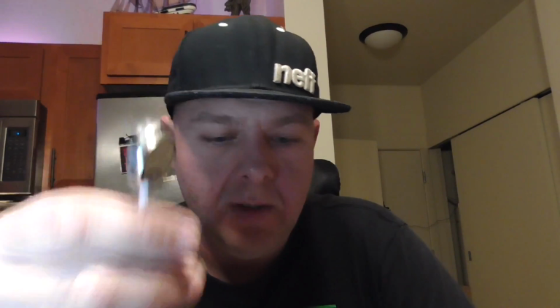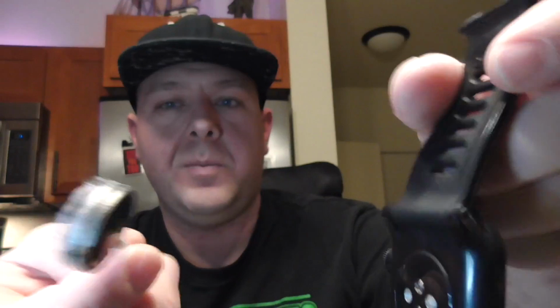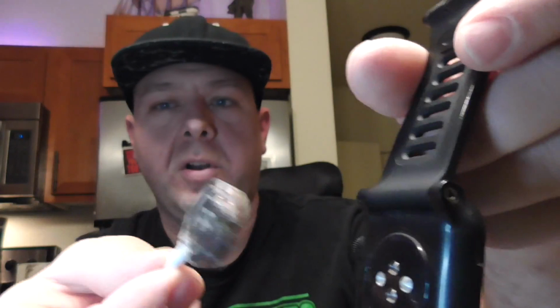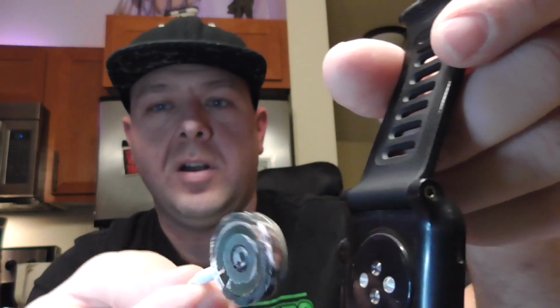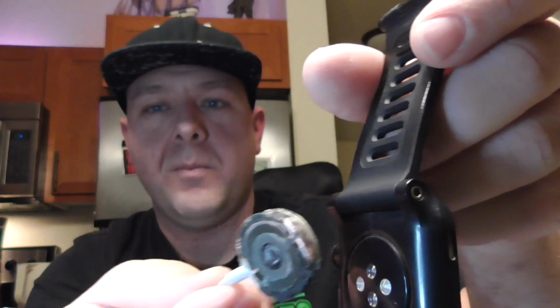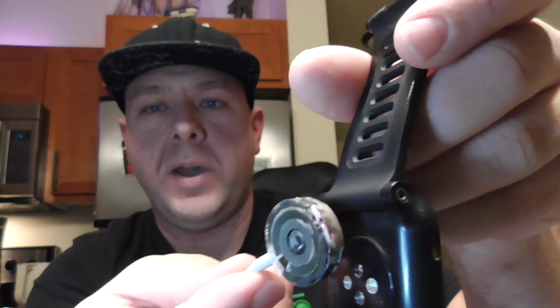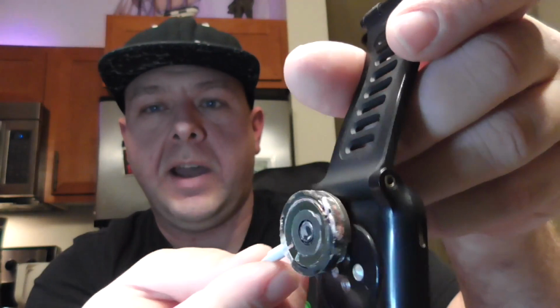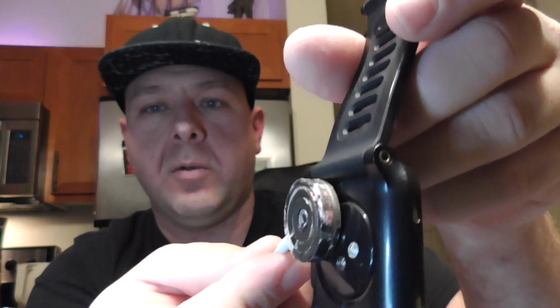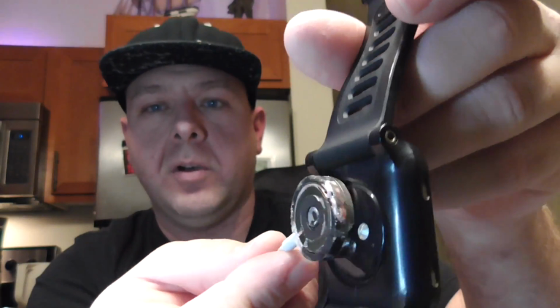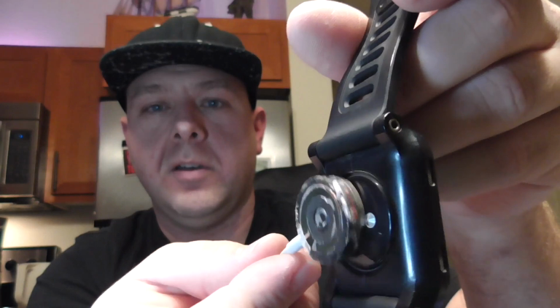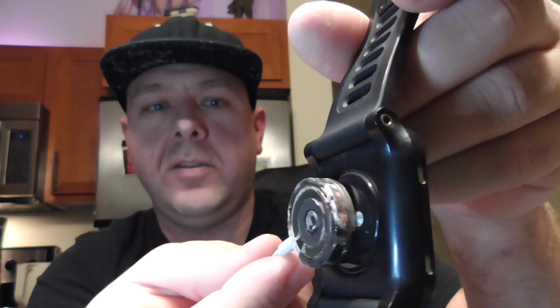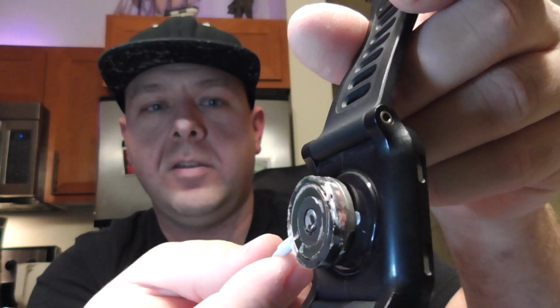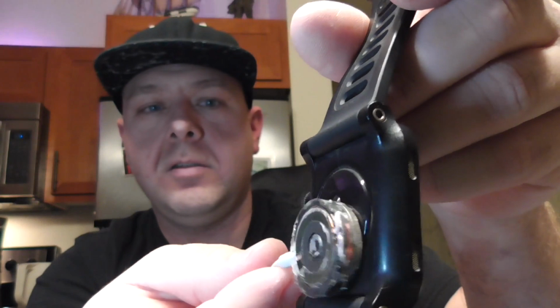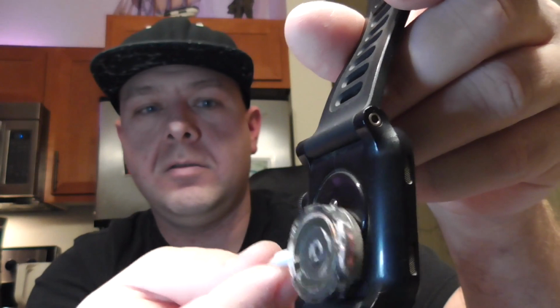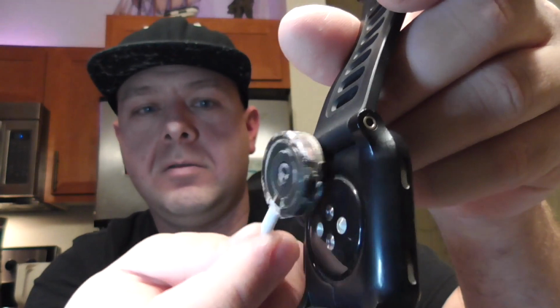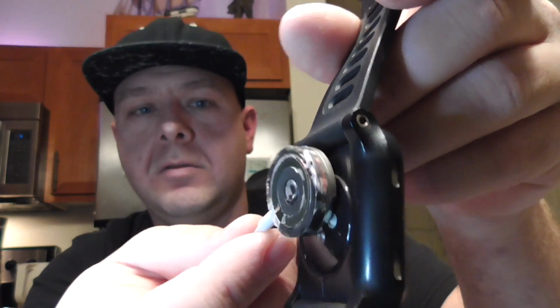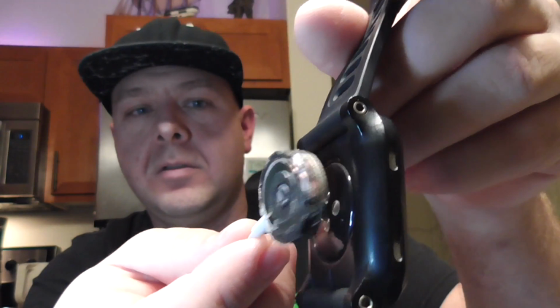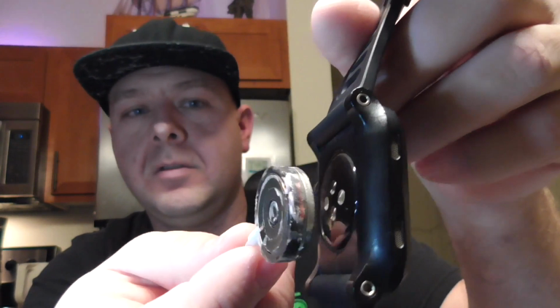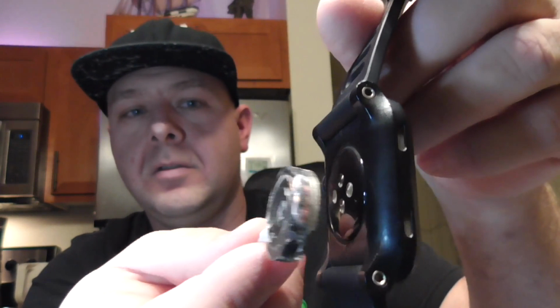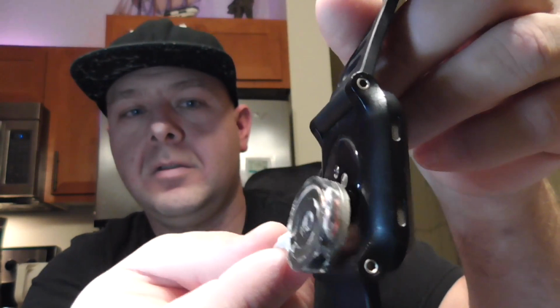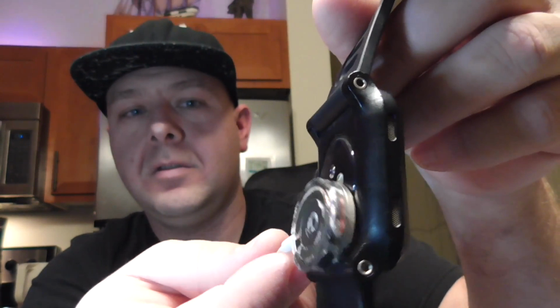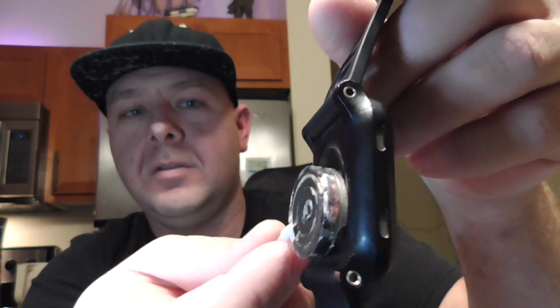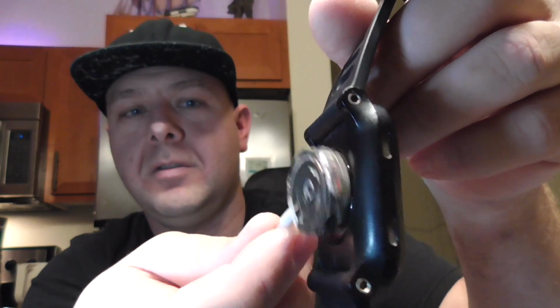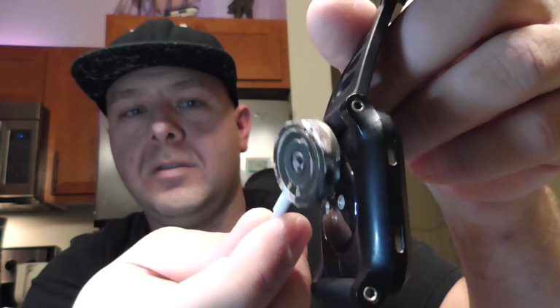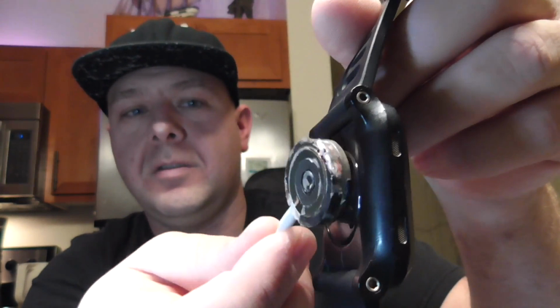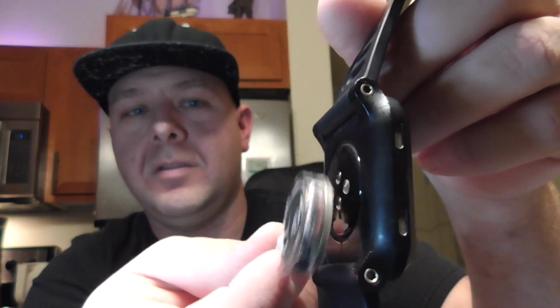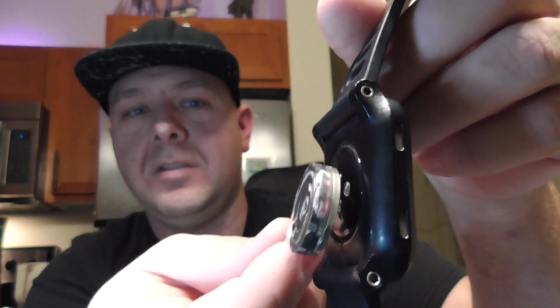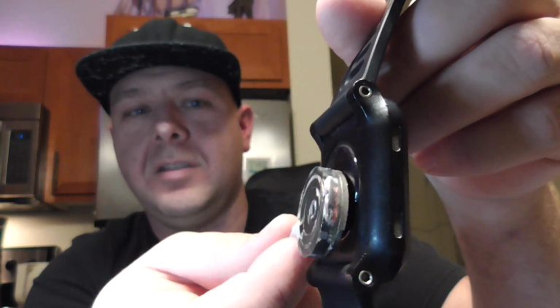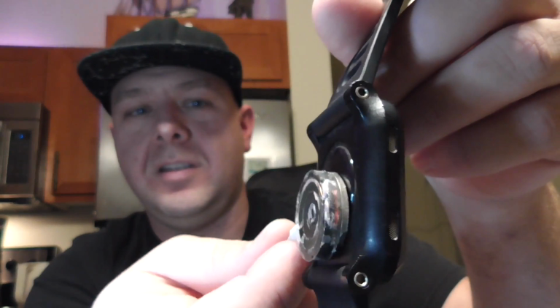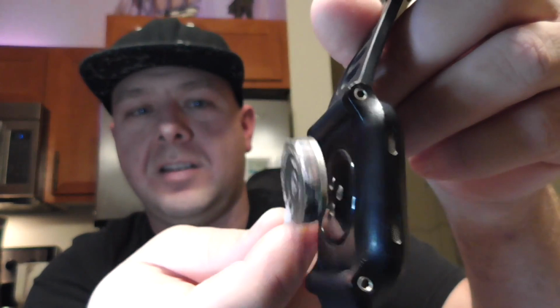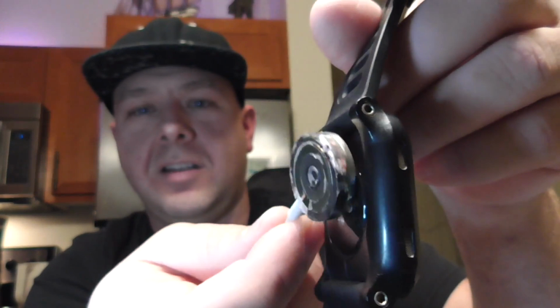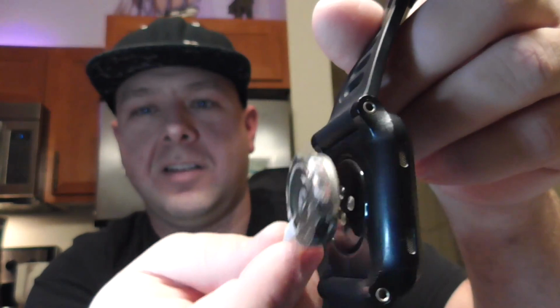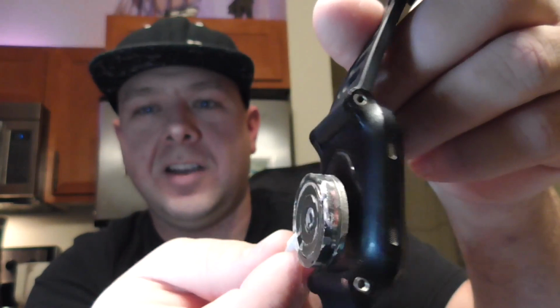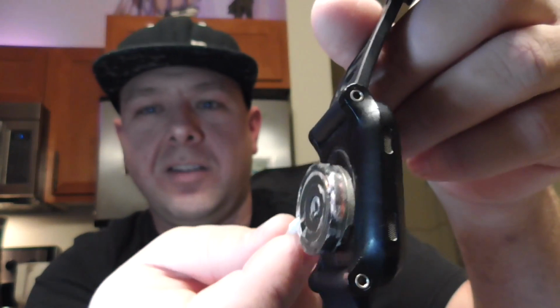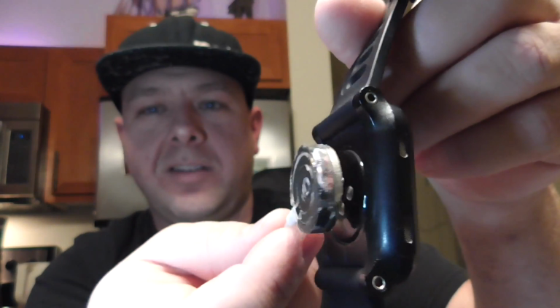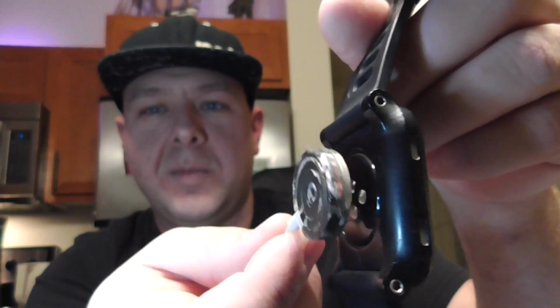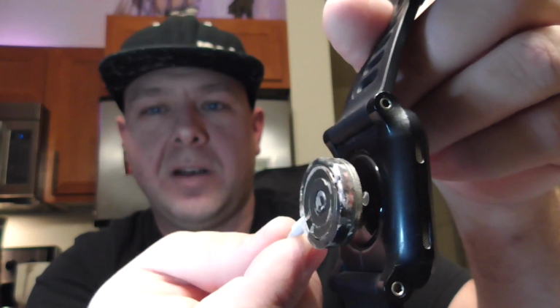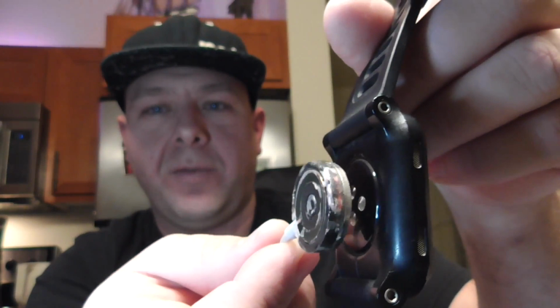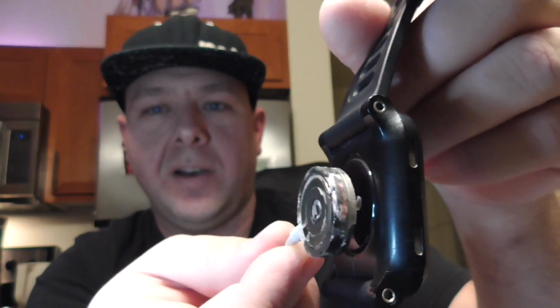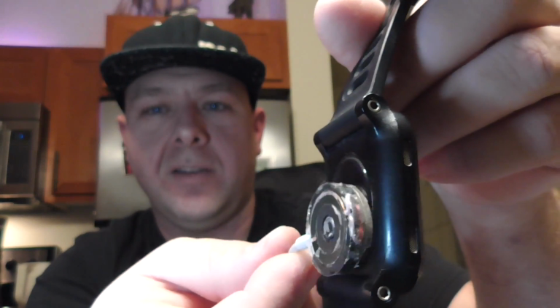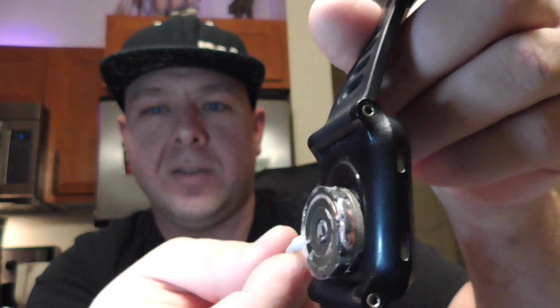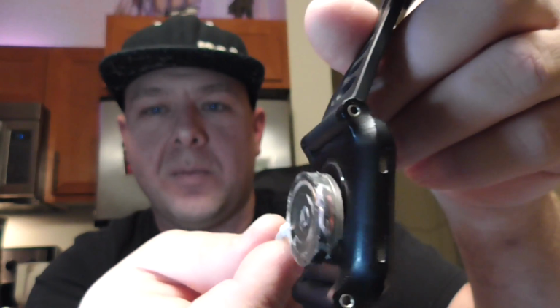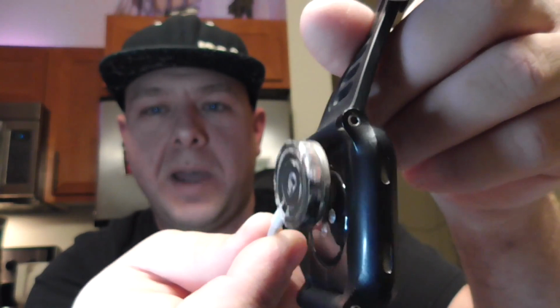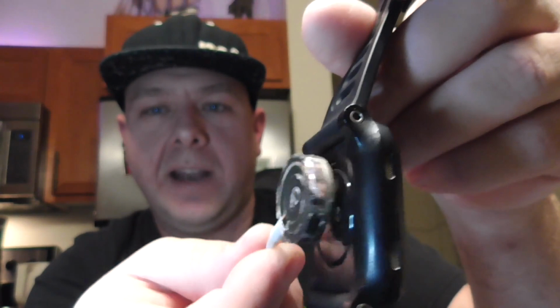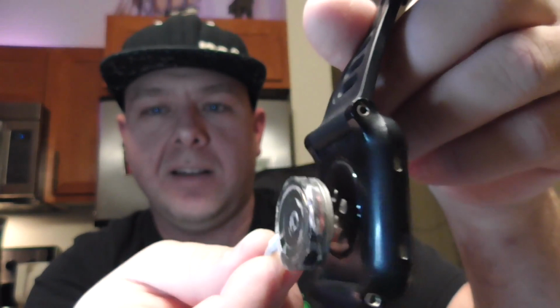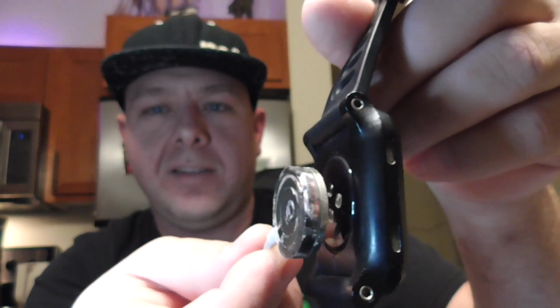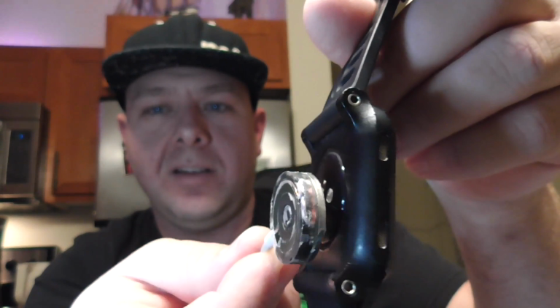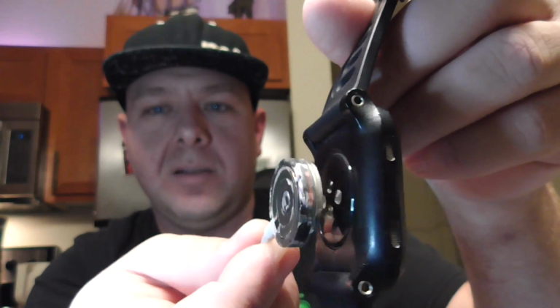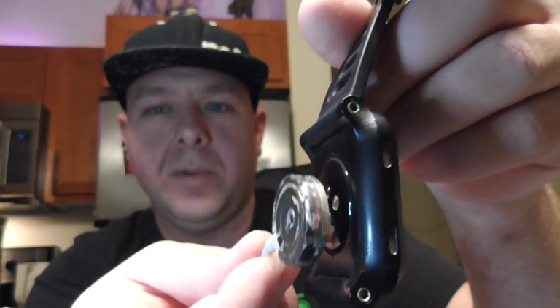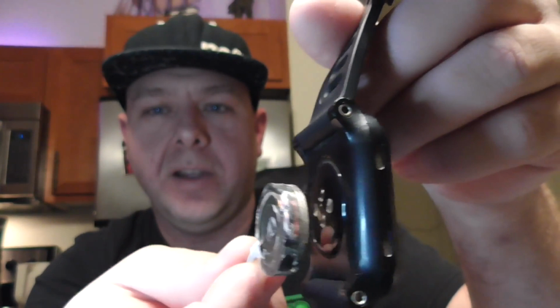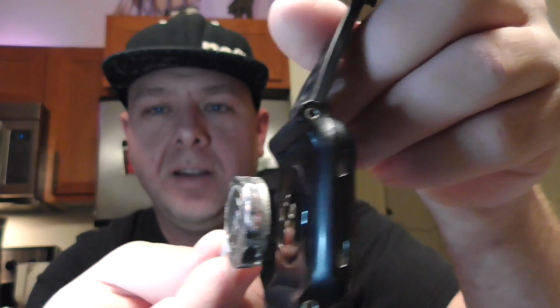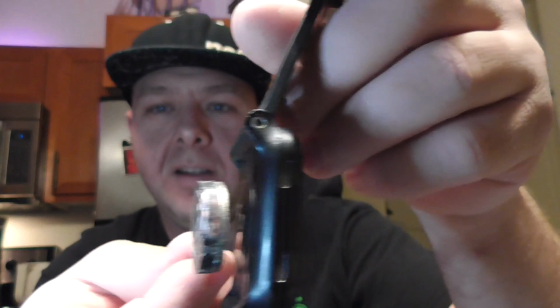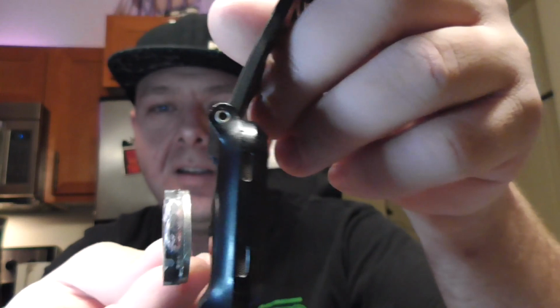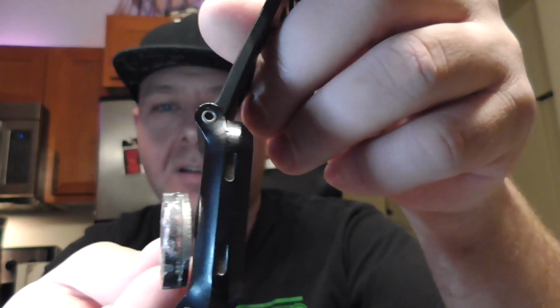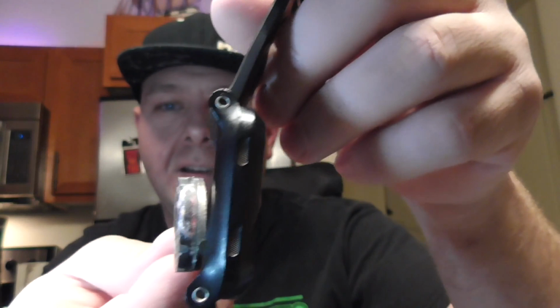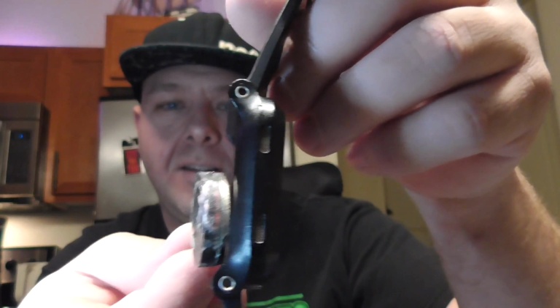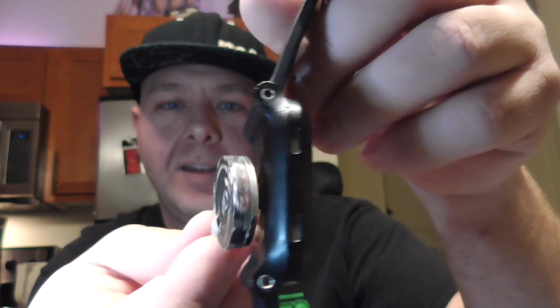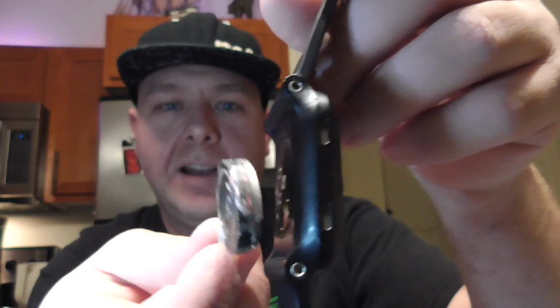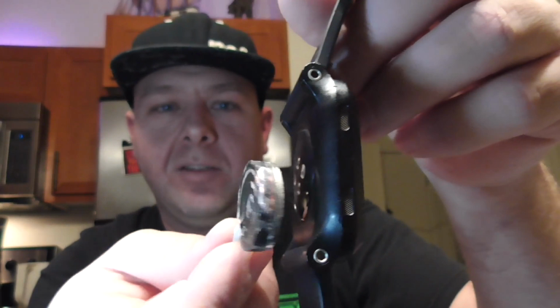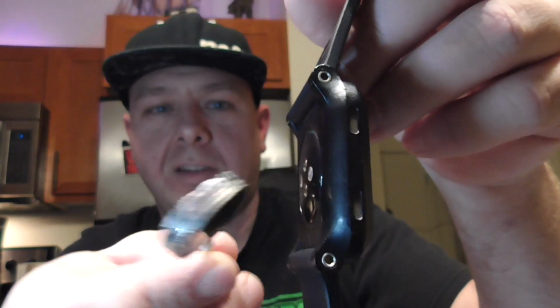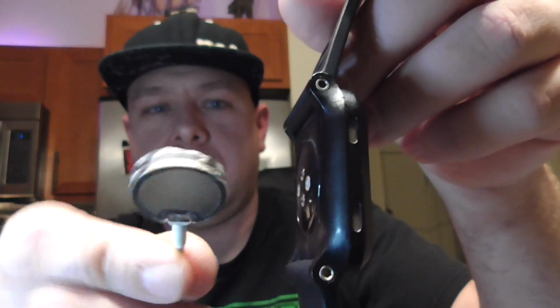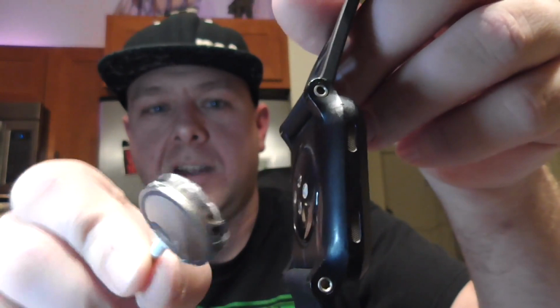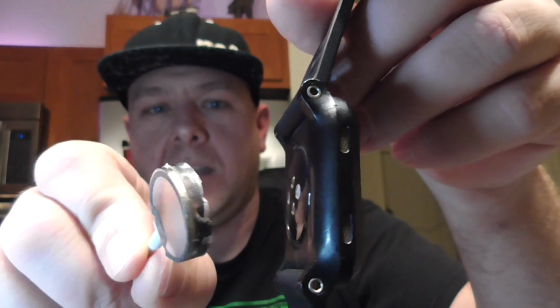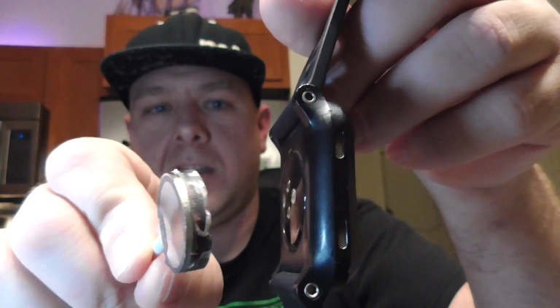Try to put it on backwards — you can tell there's some interference with the magnets here but it doesn't actually stick.